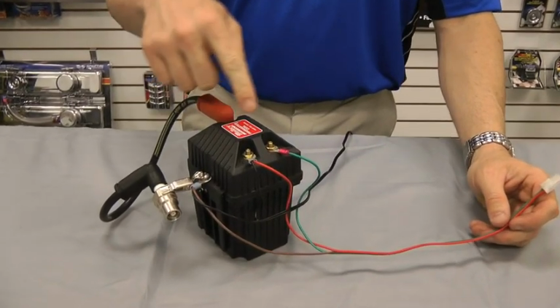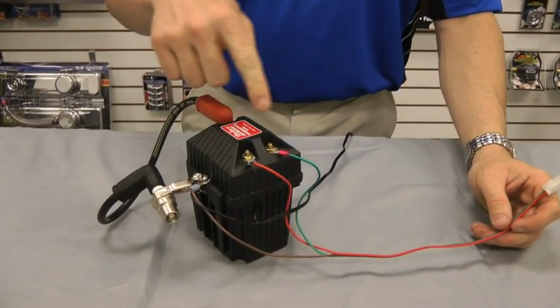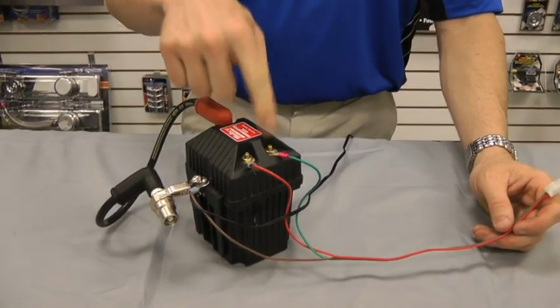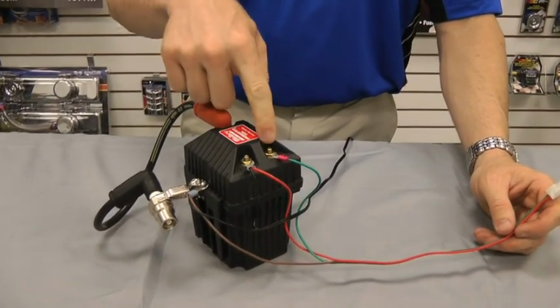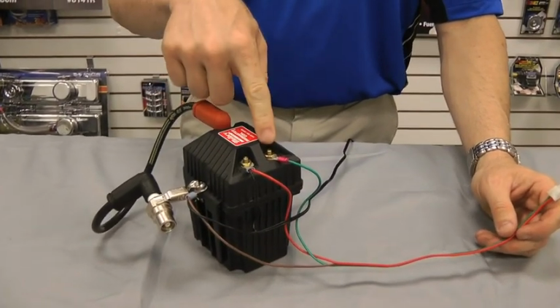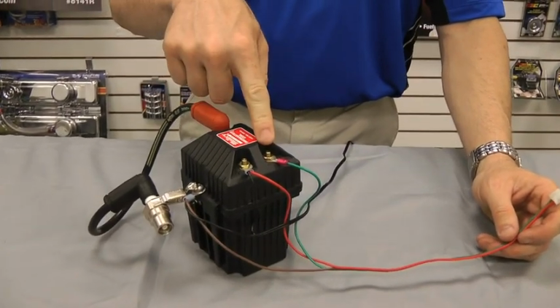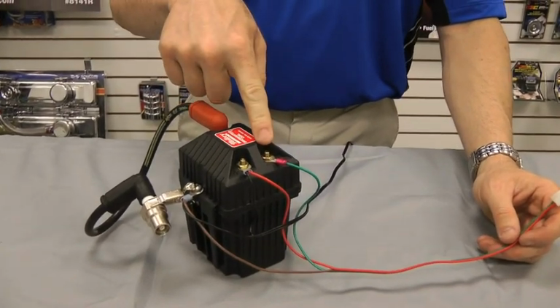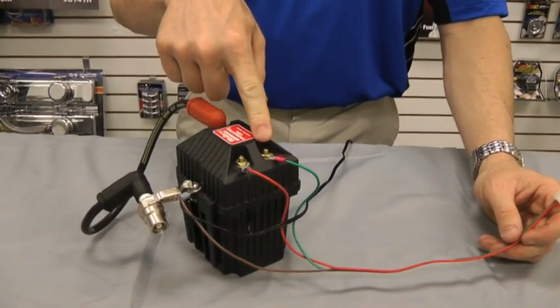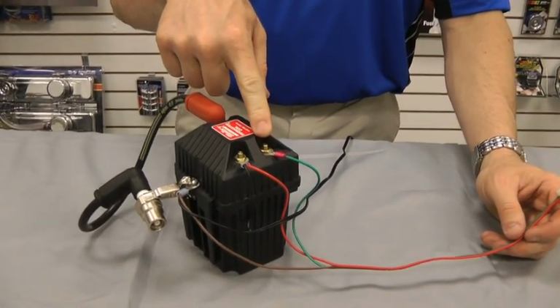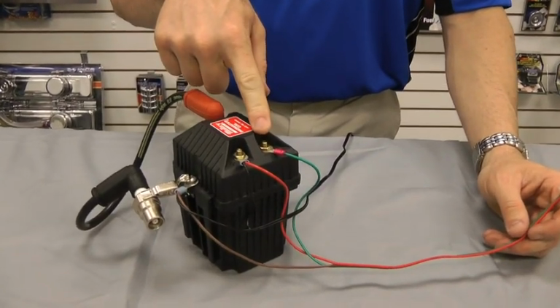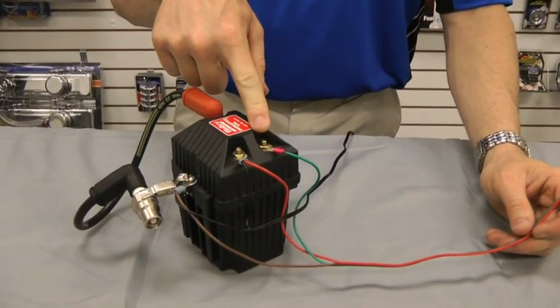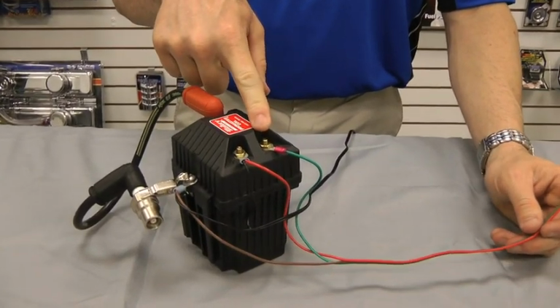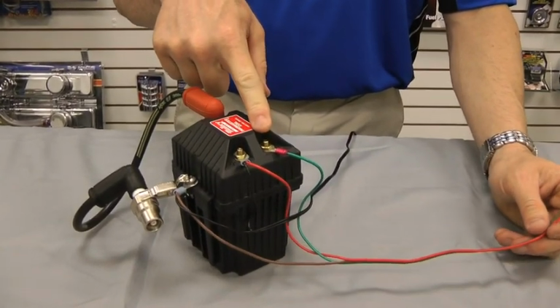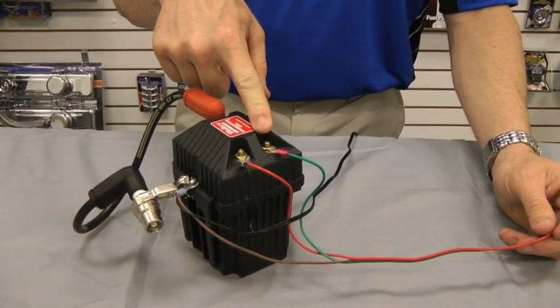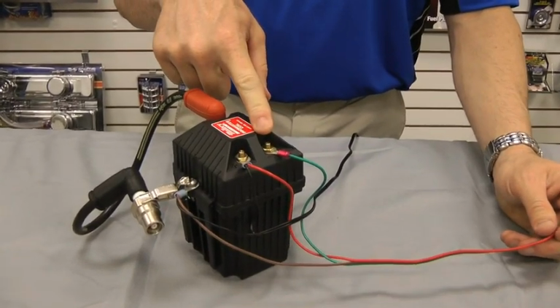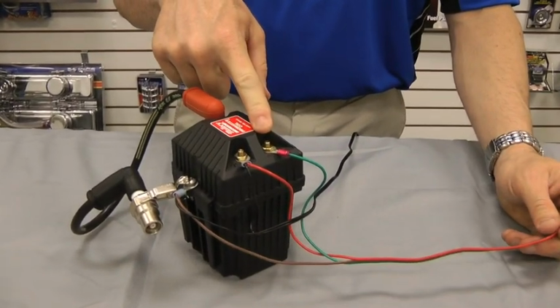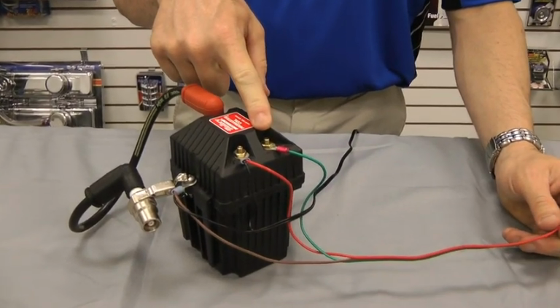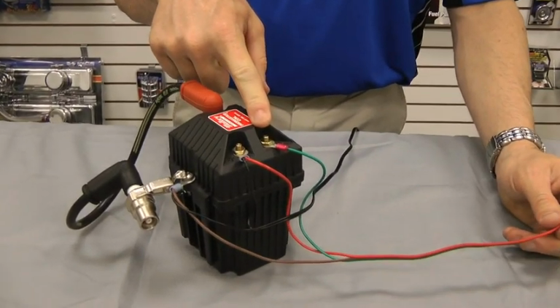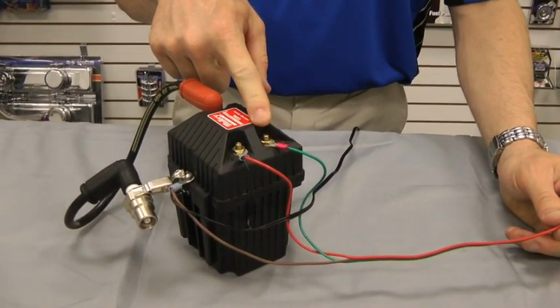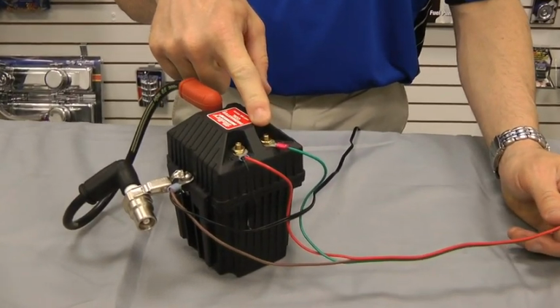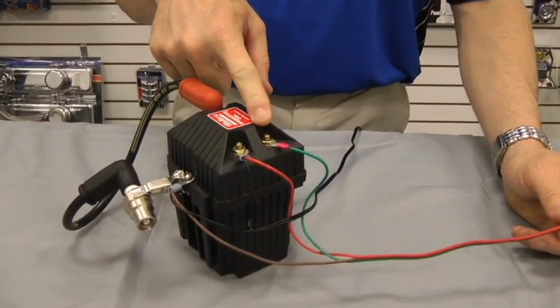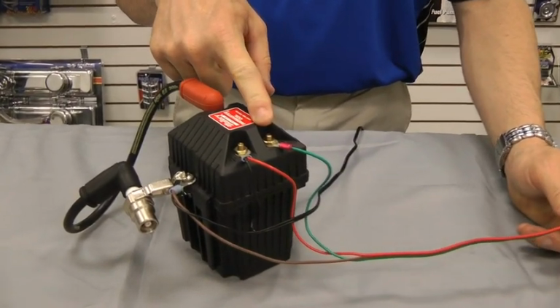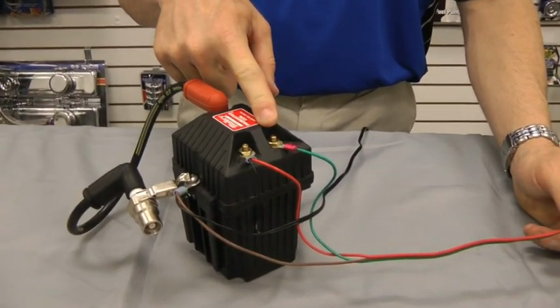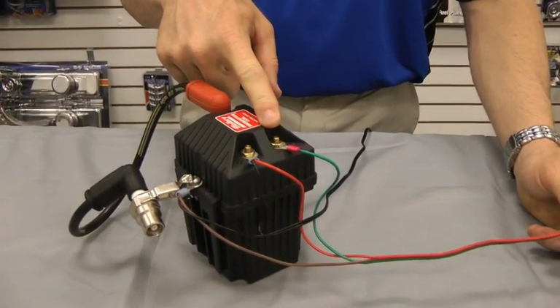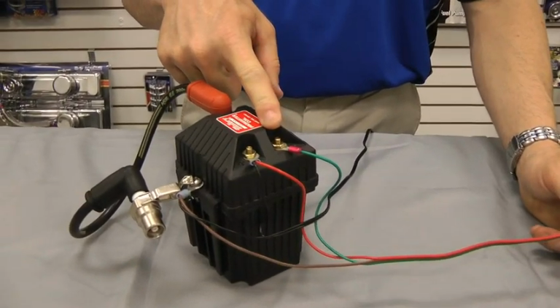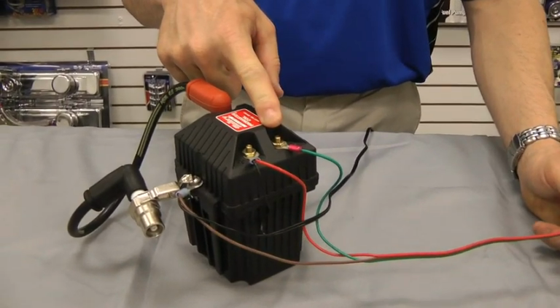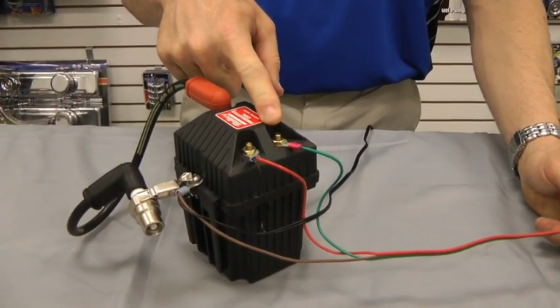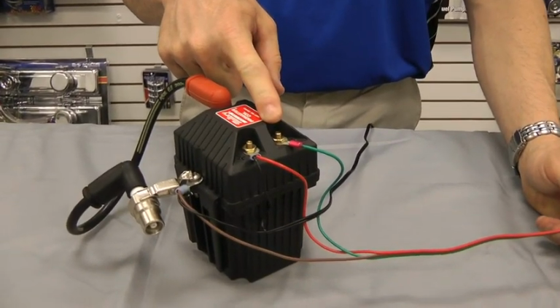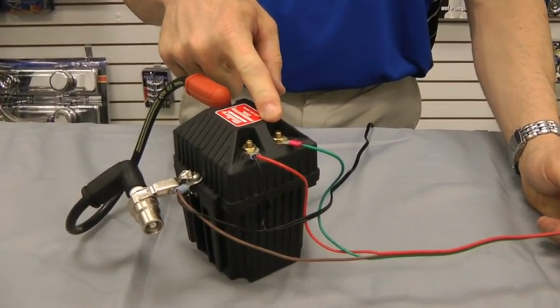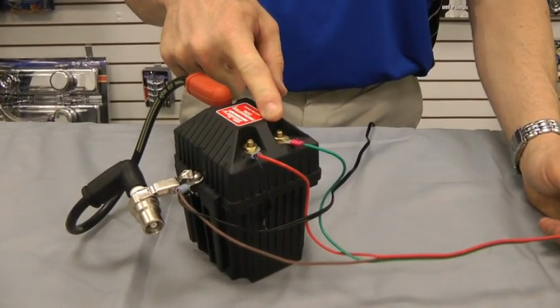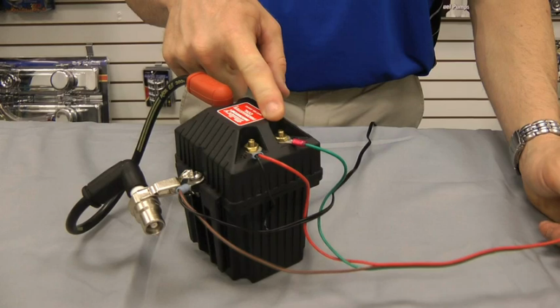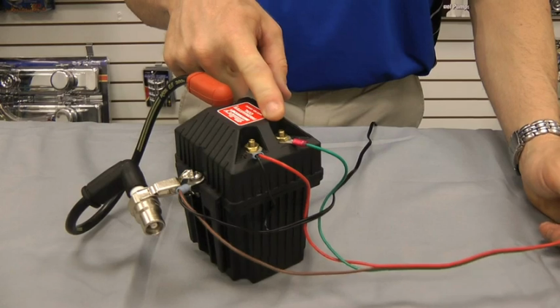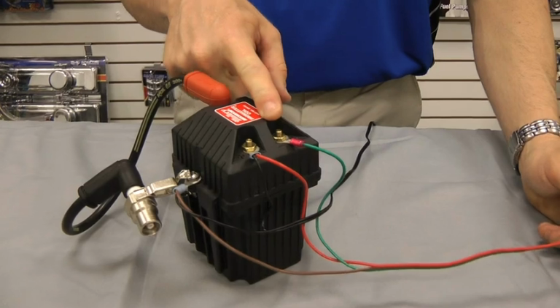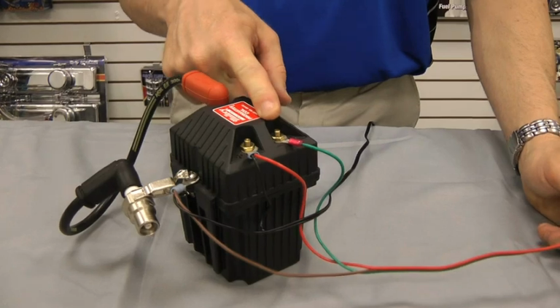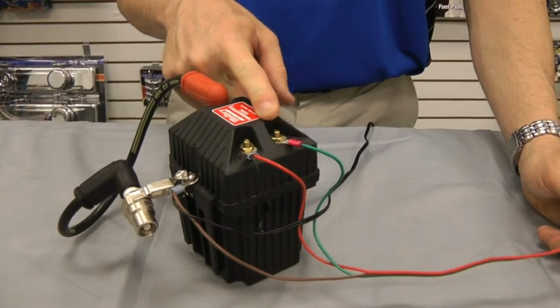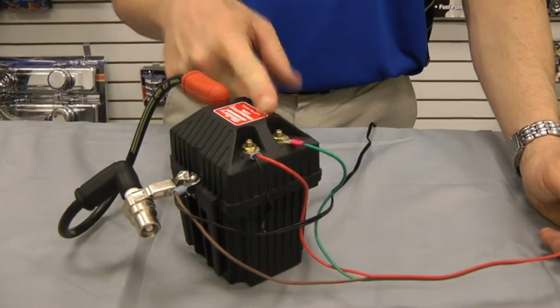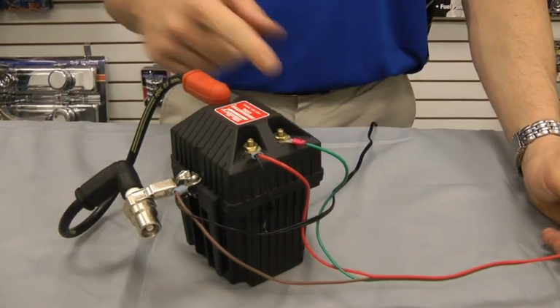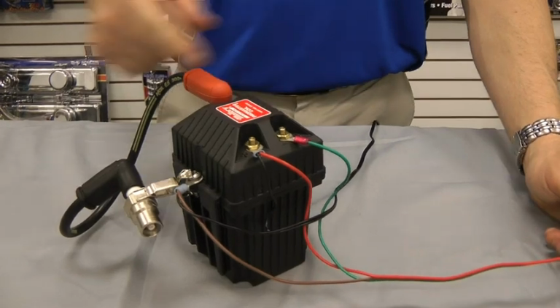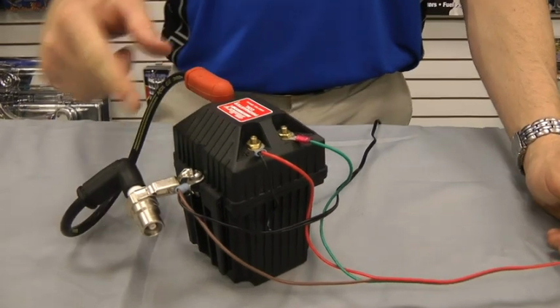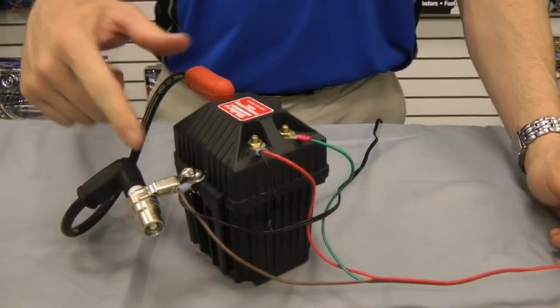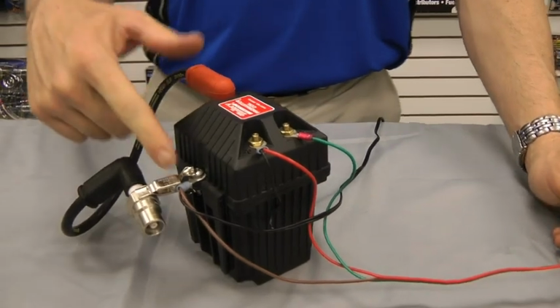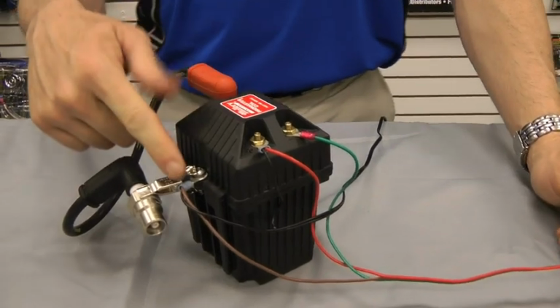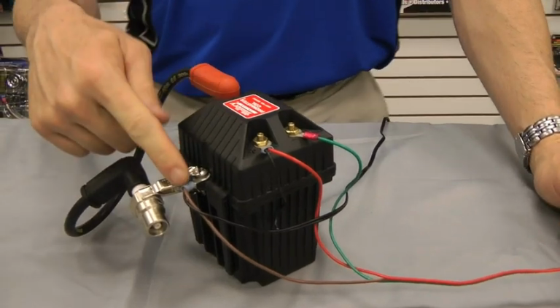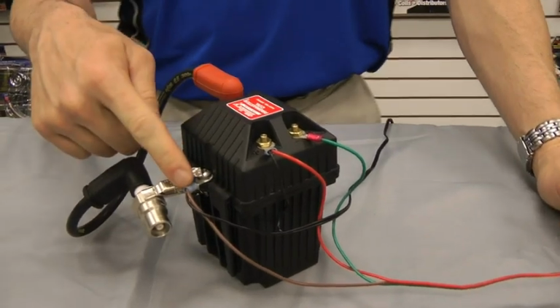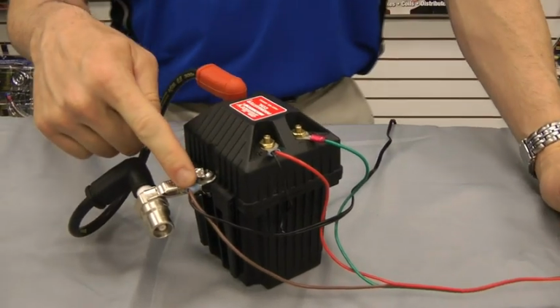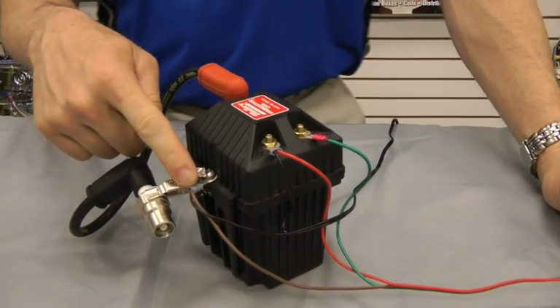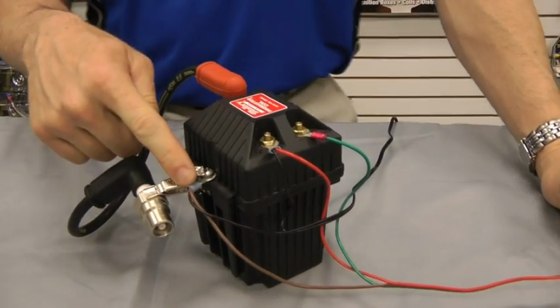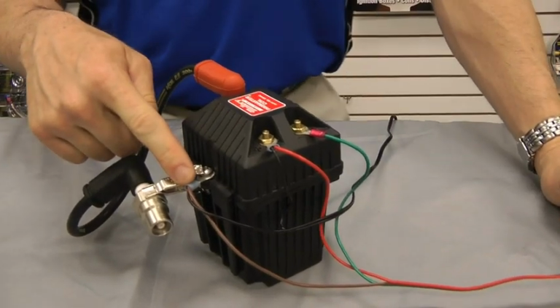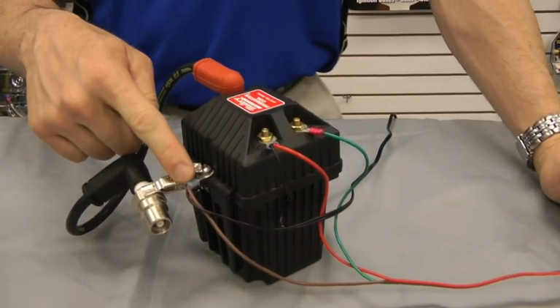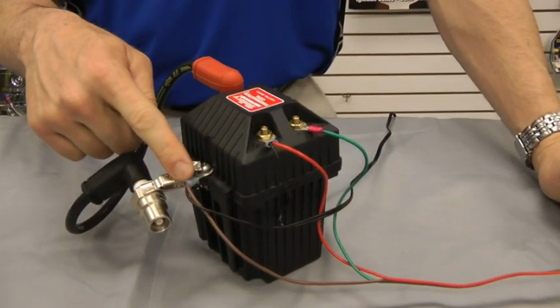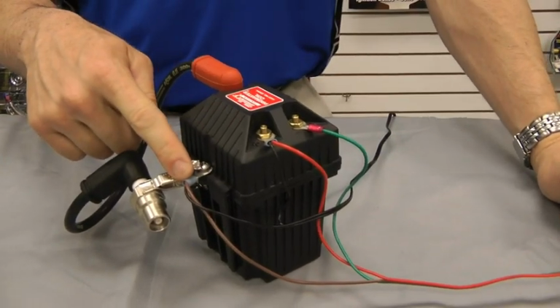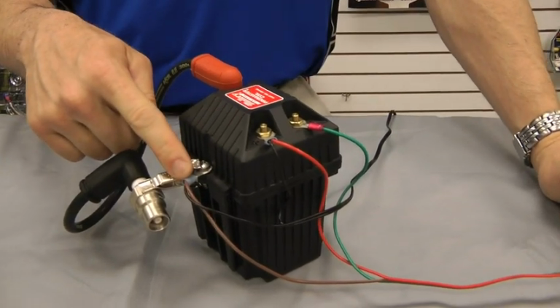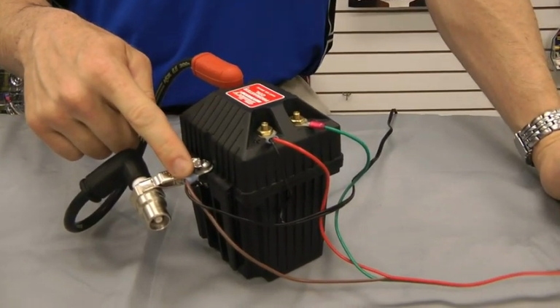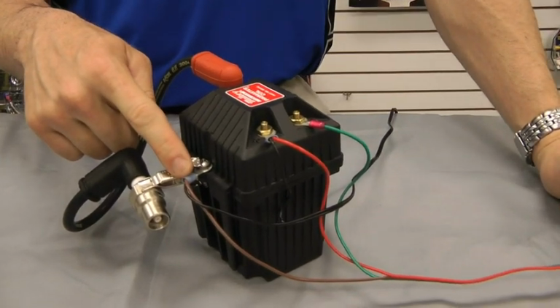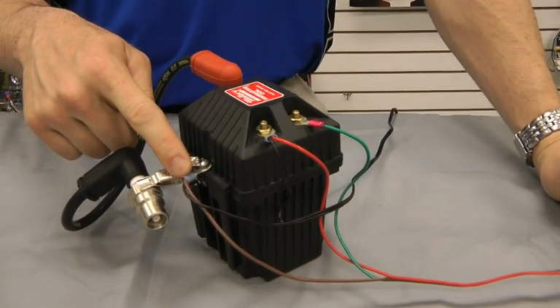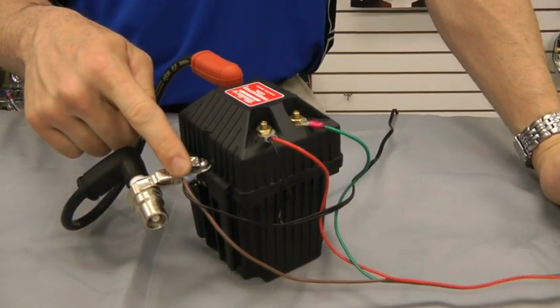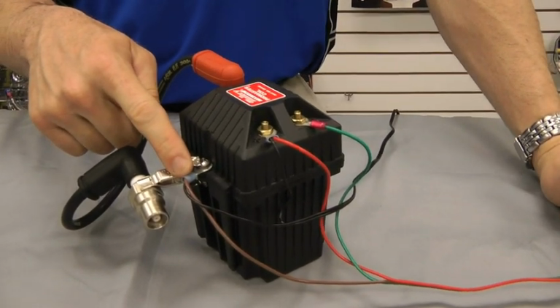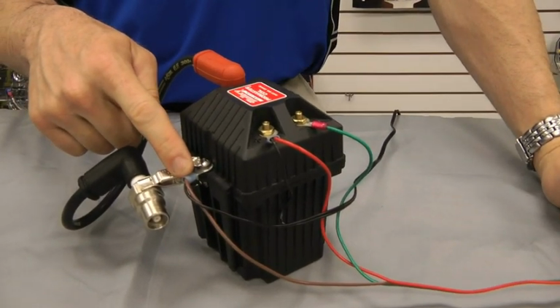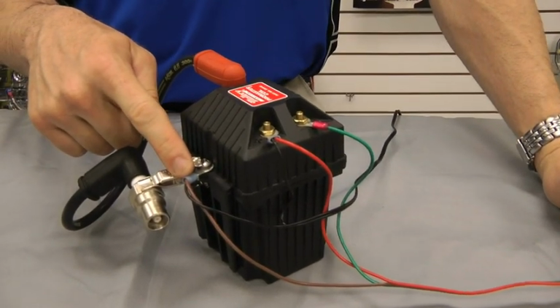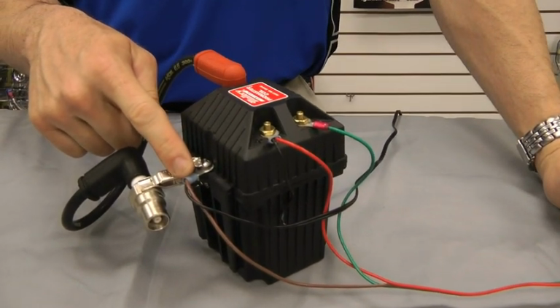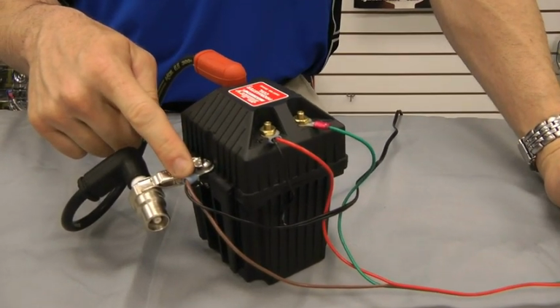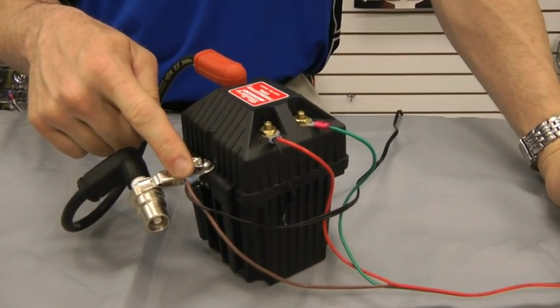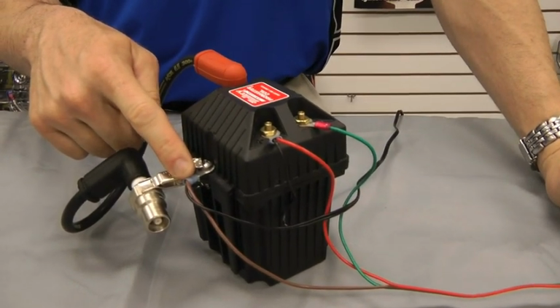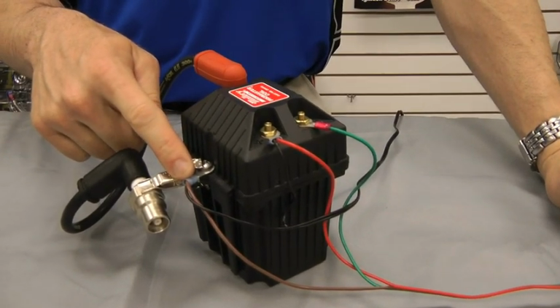Your green wire is going to your negative post on your coil, and your brown wire is going to go to your engine block on your car.